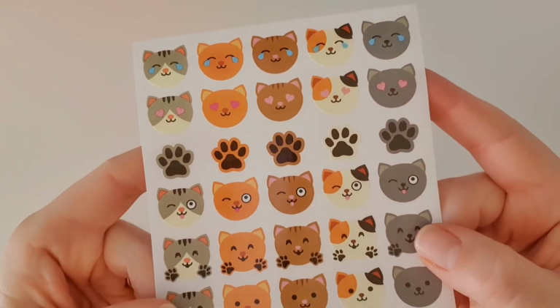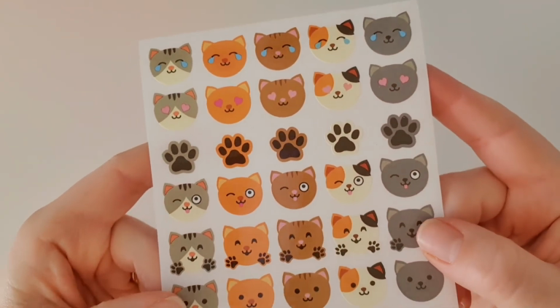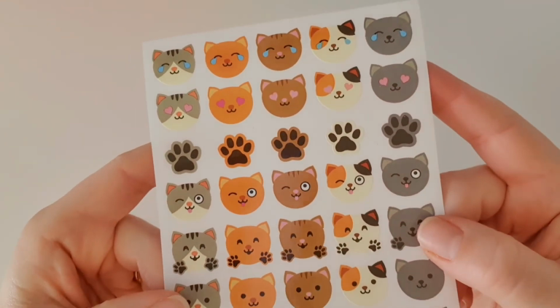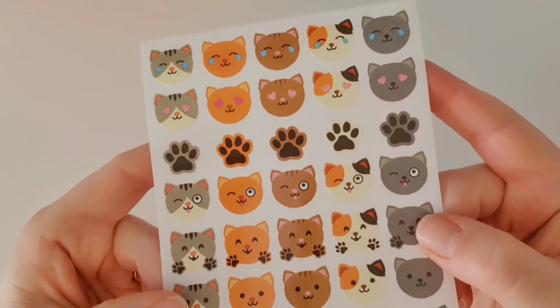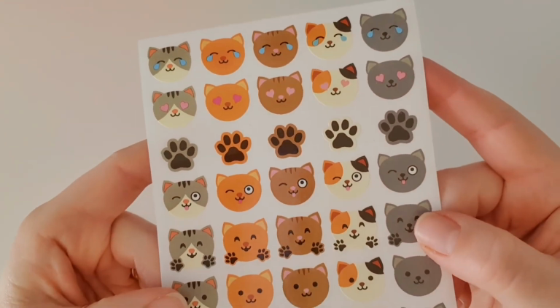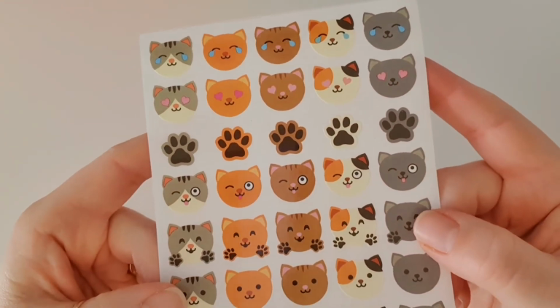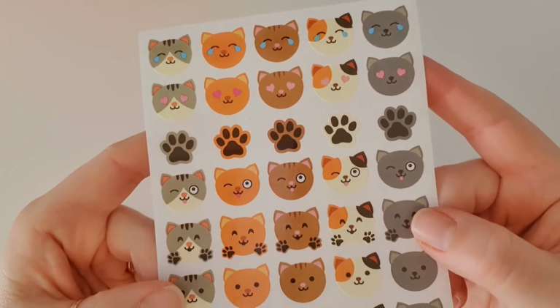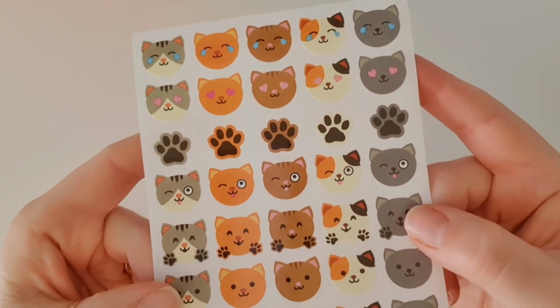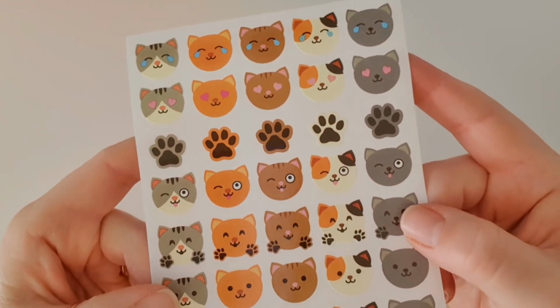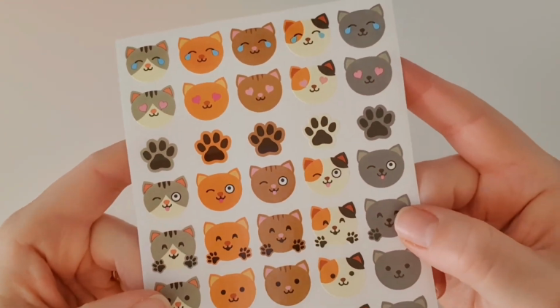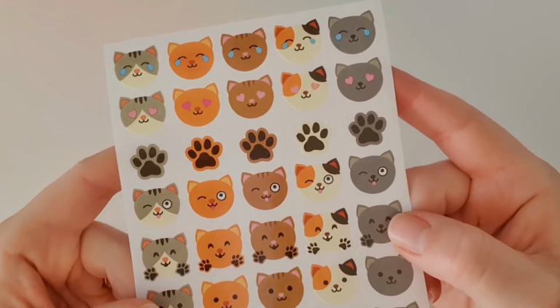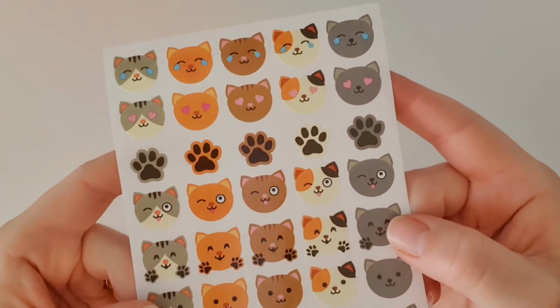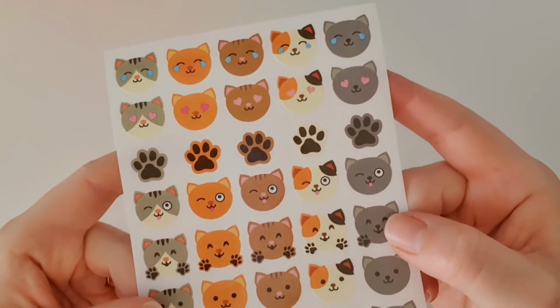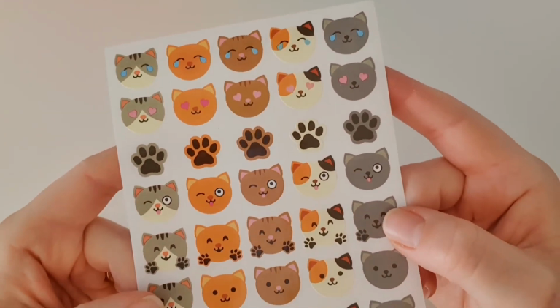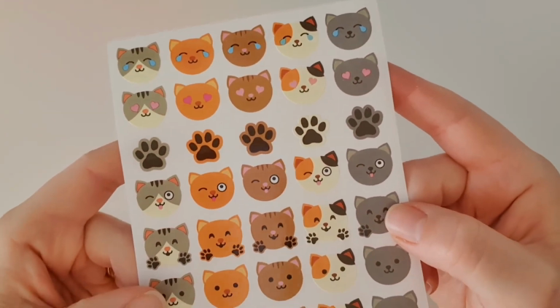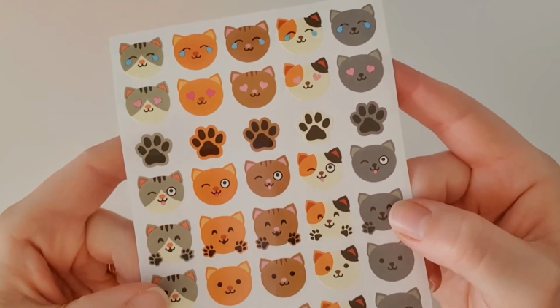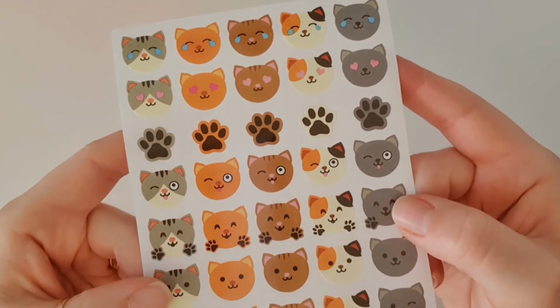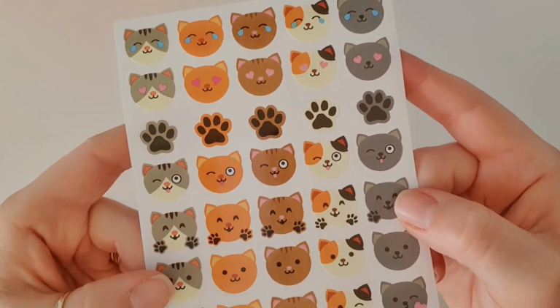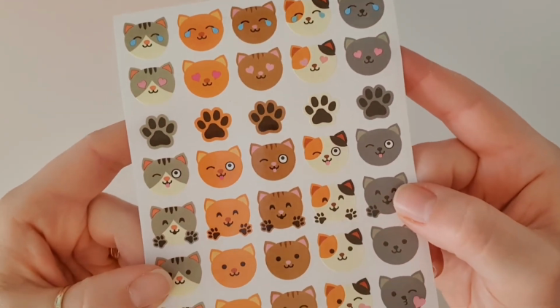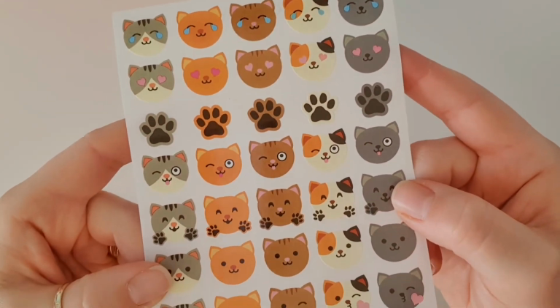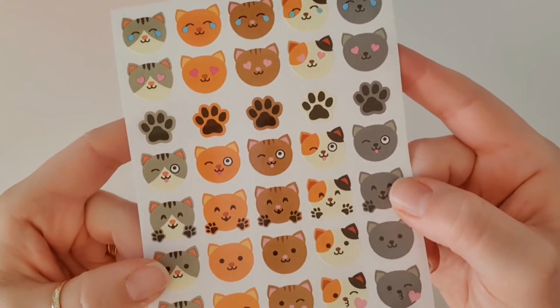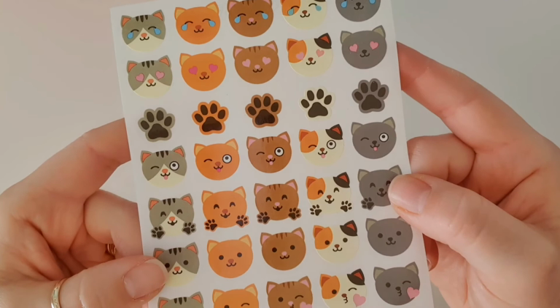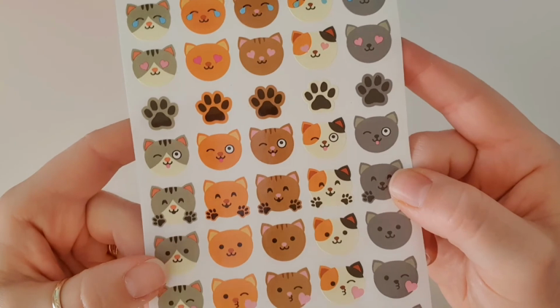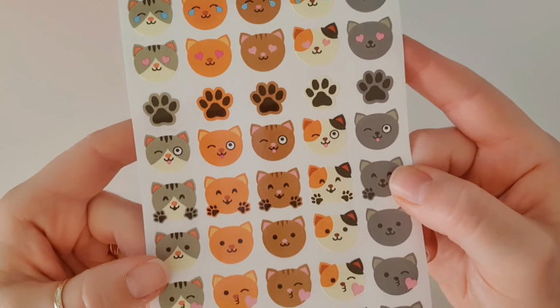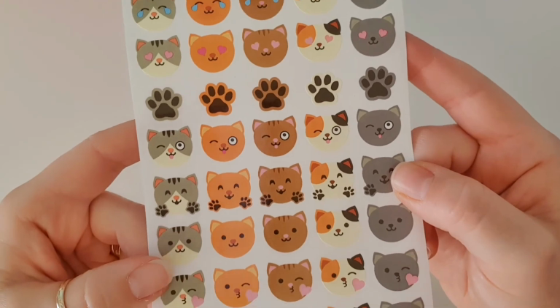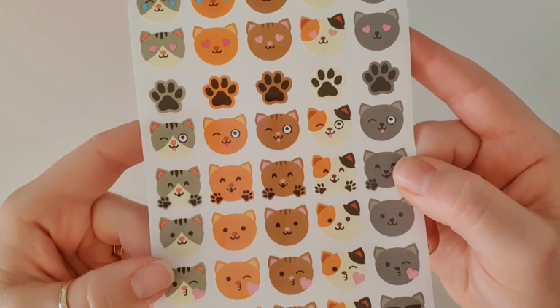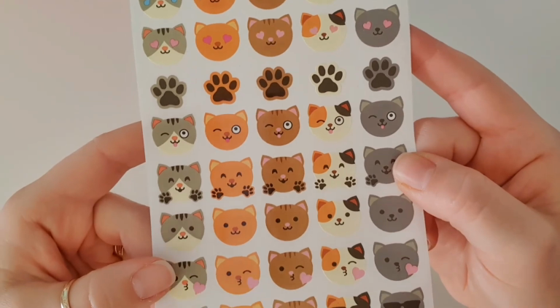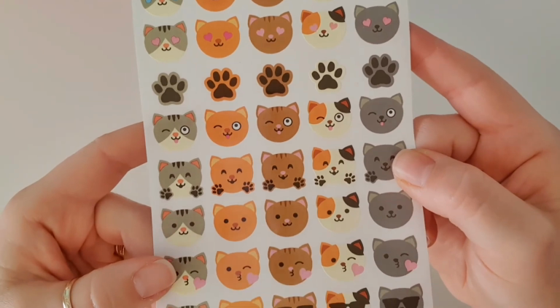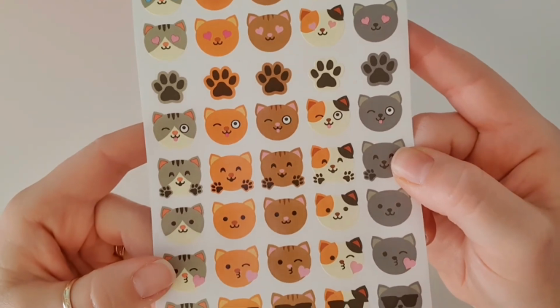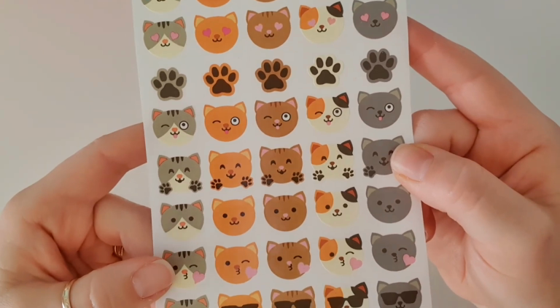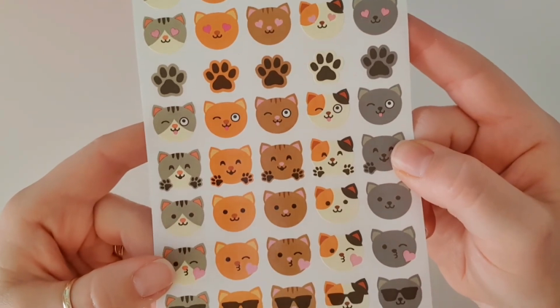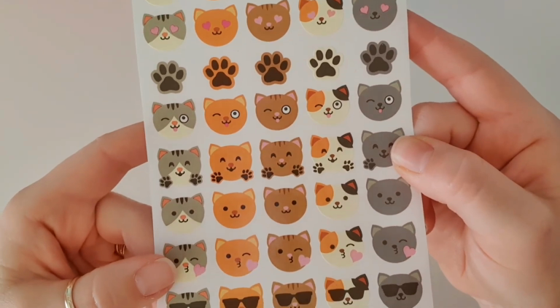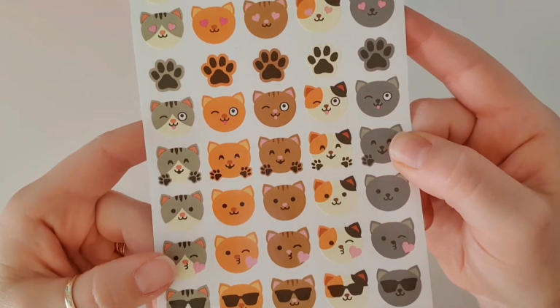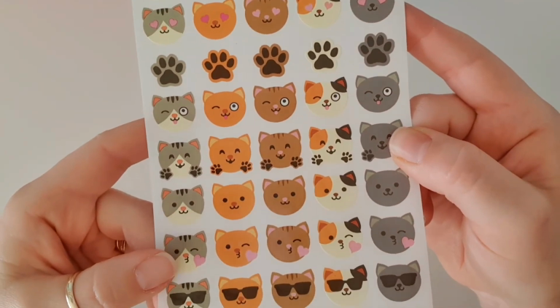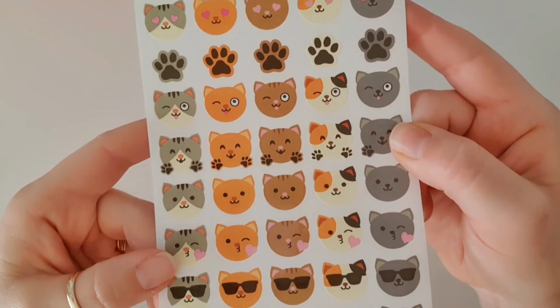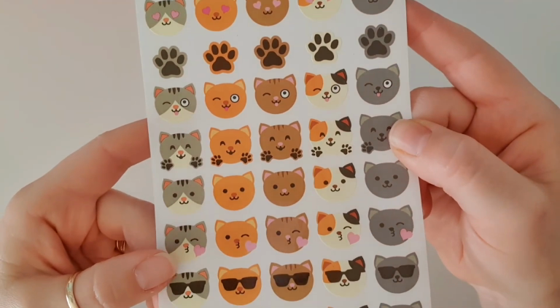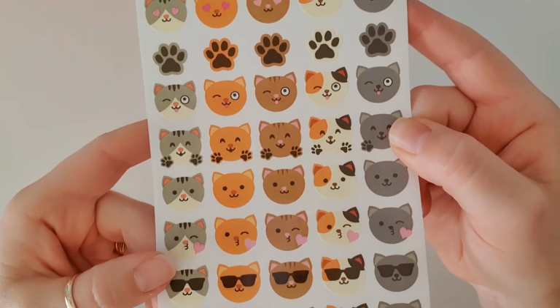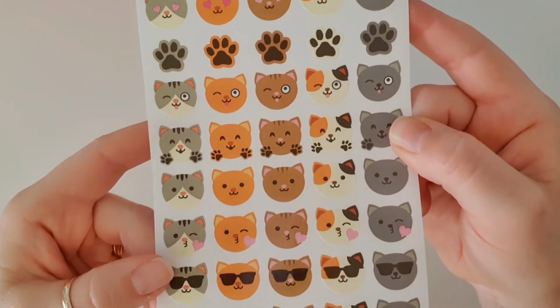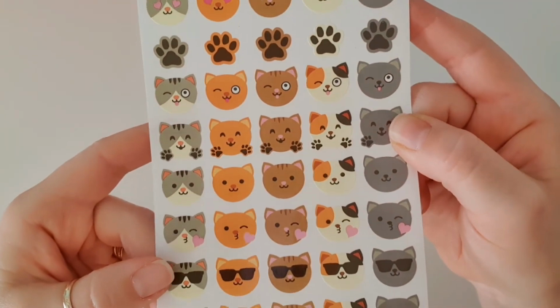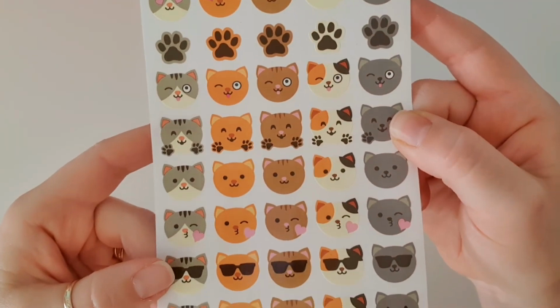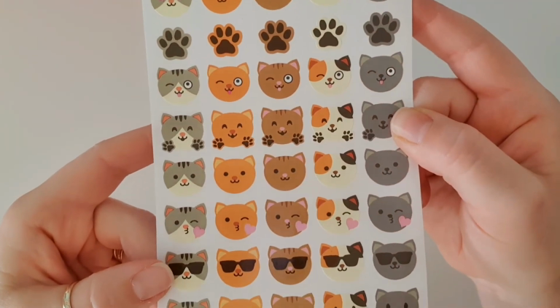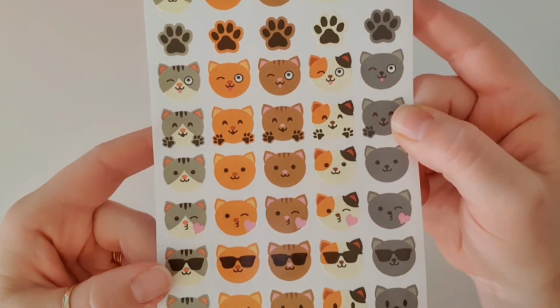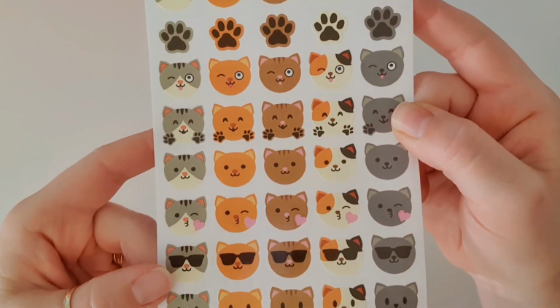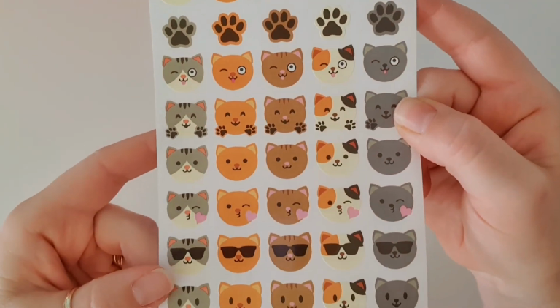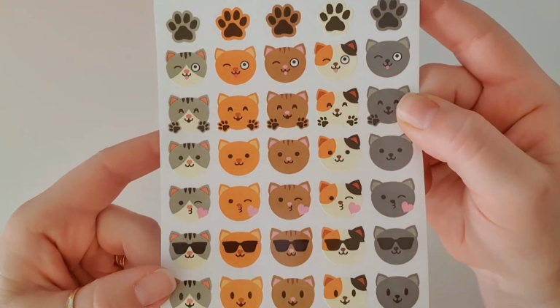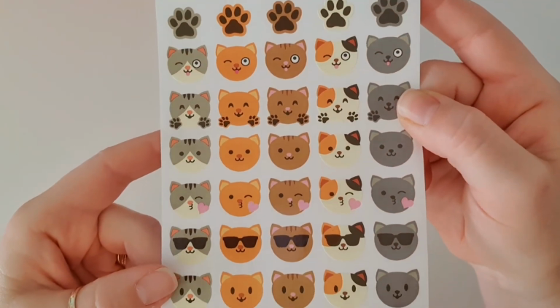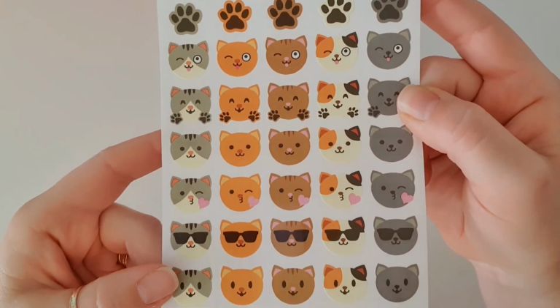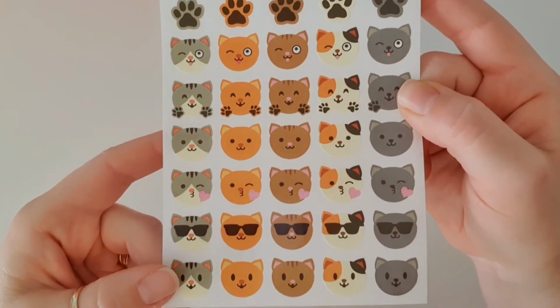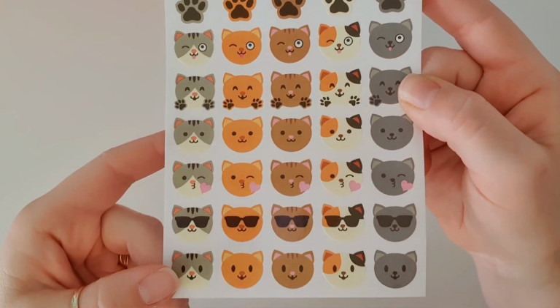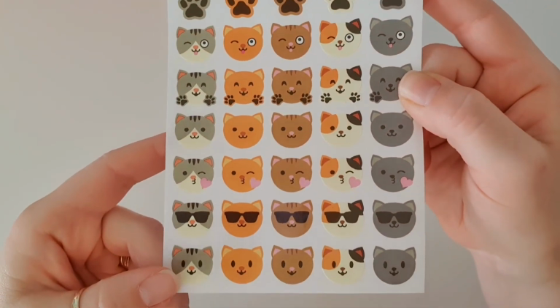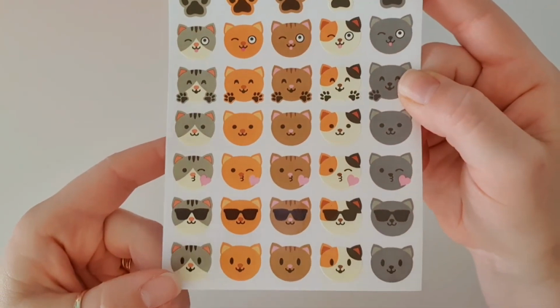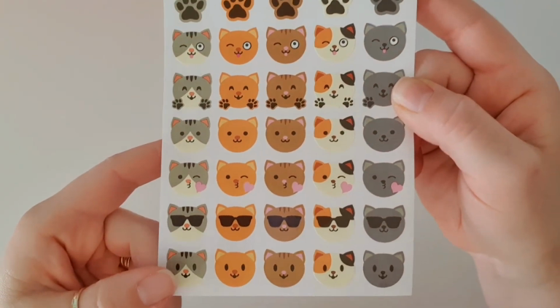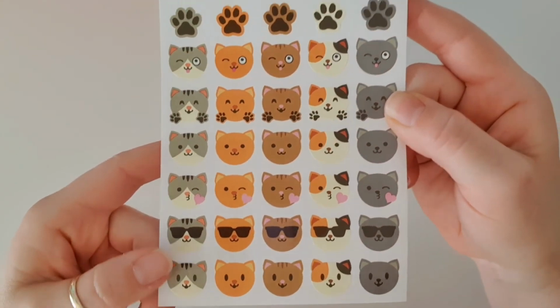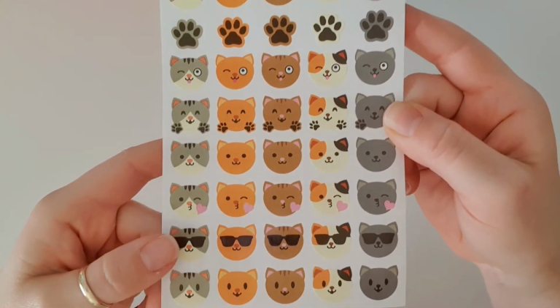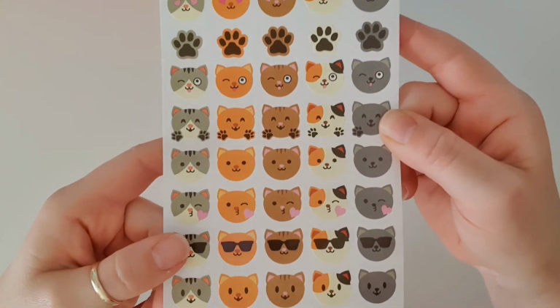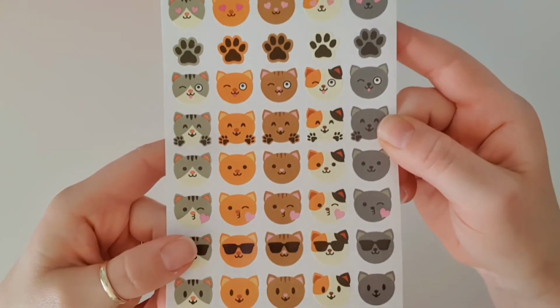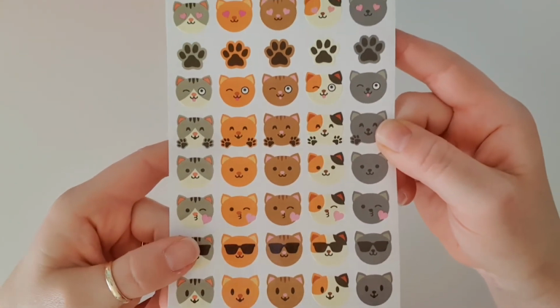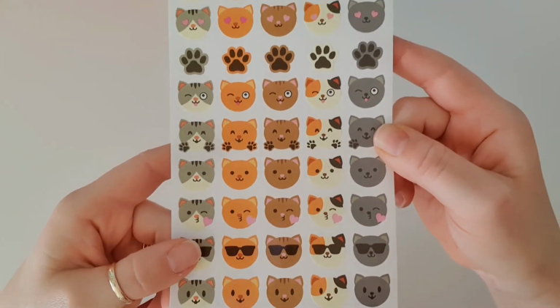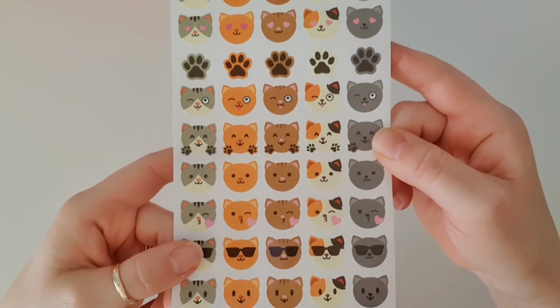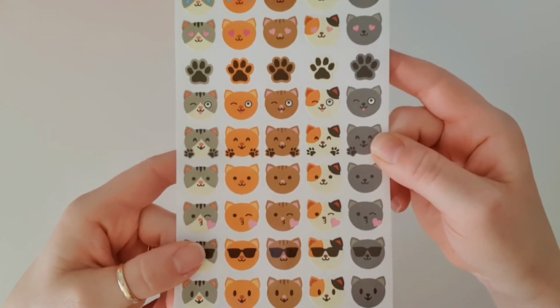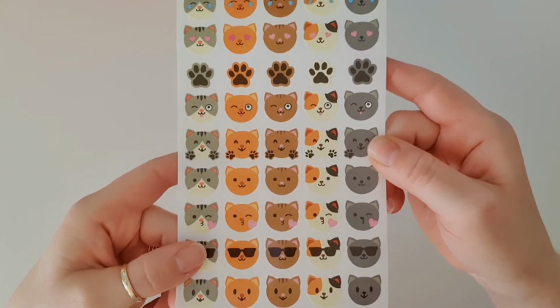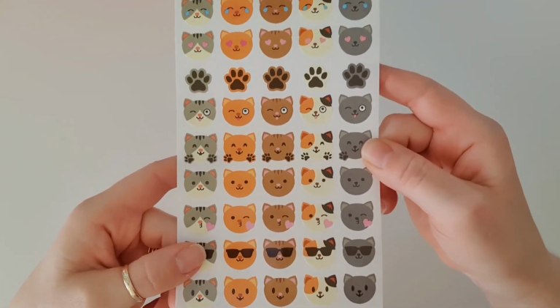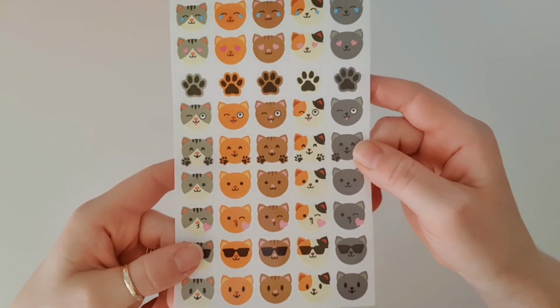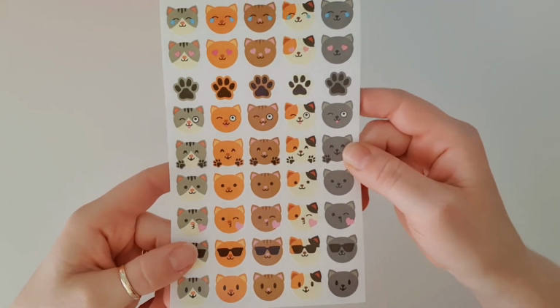And last but not least, we have this big sheet of cat emojis — that is so fun! Lots of different cat emojis there for us to enjoy.